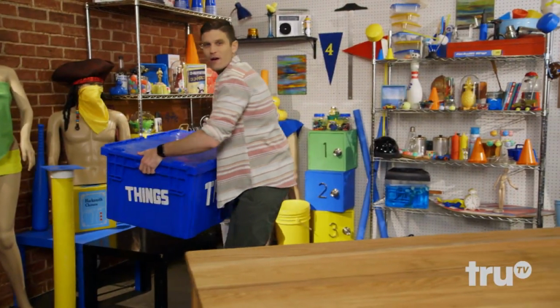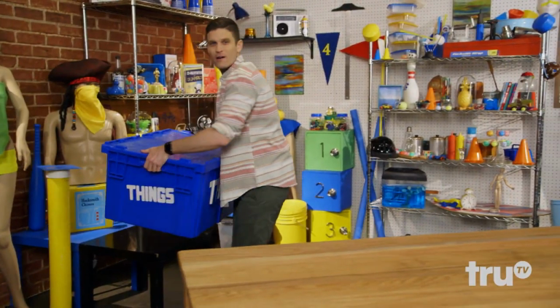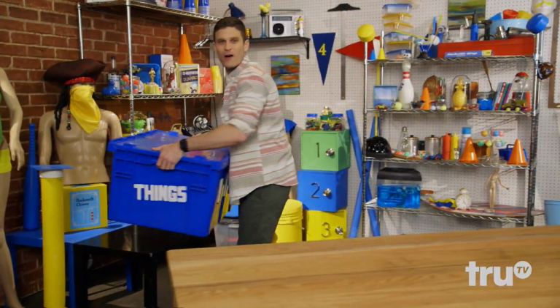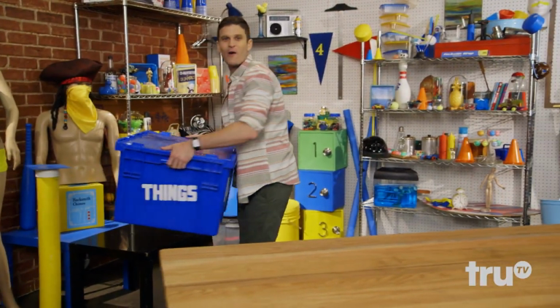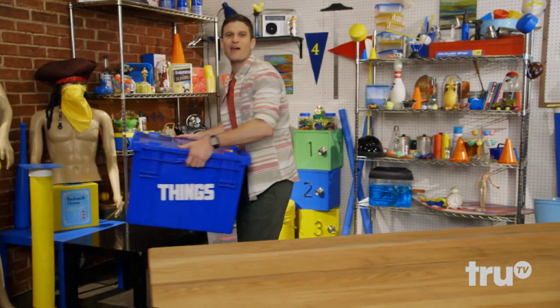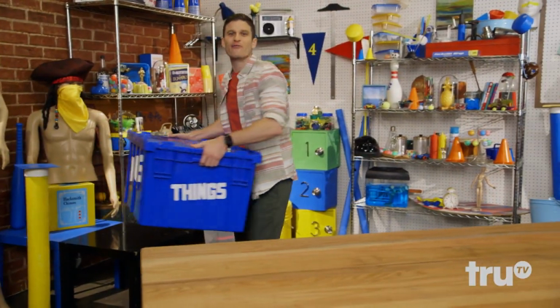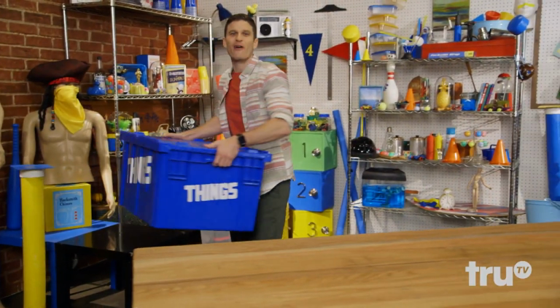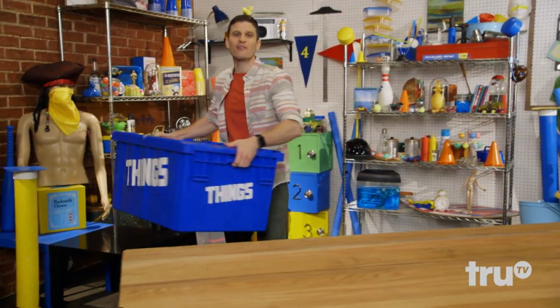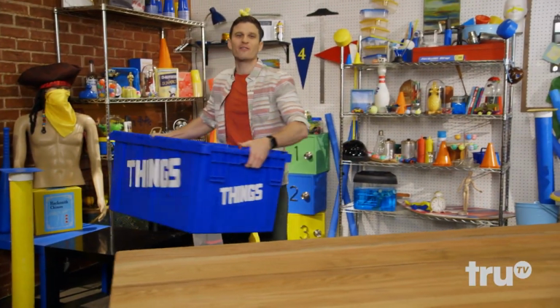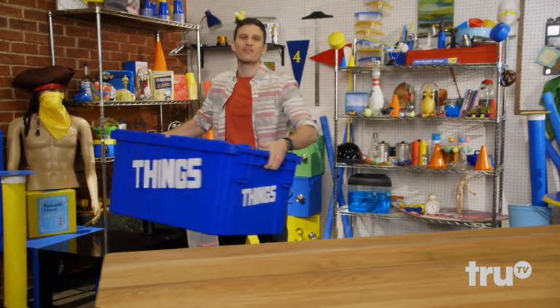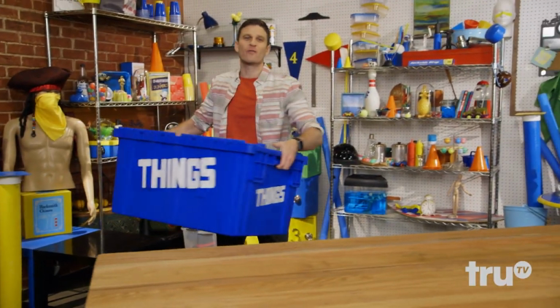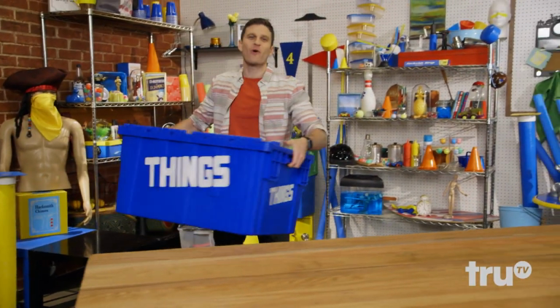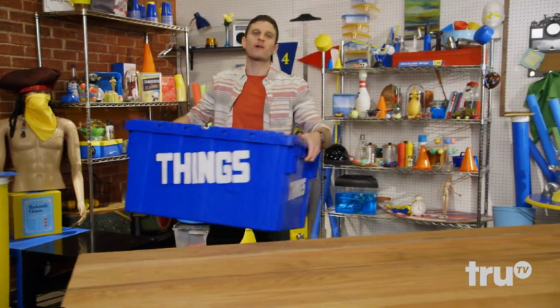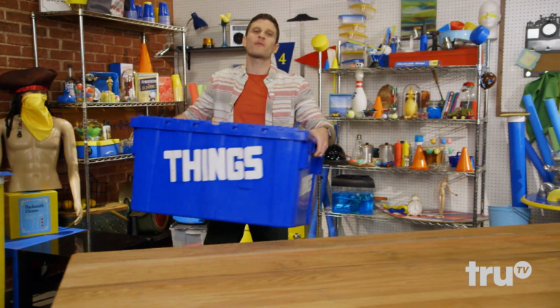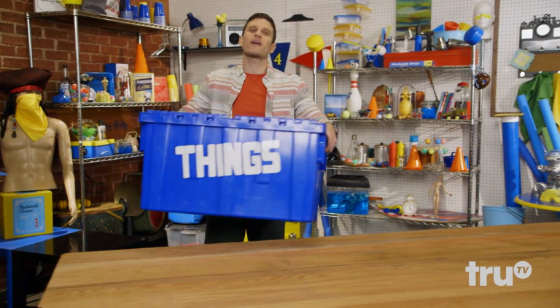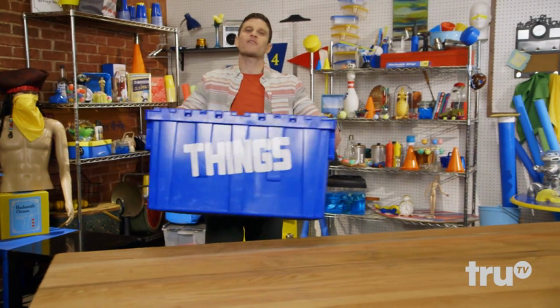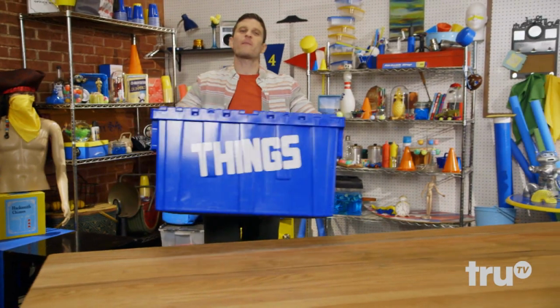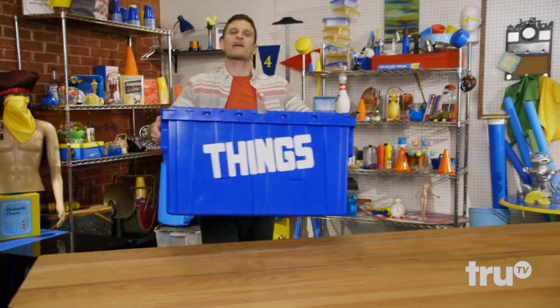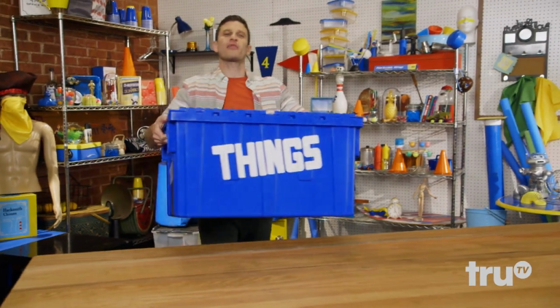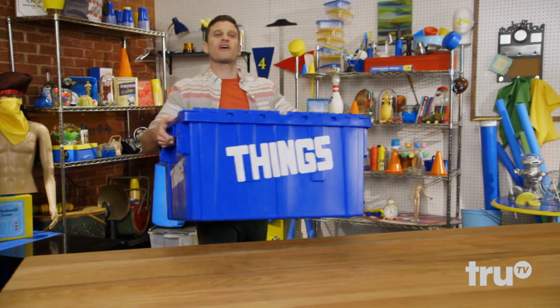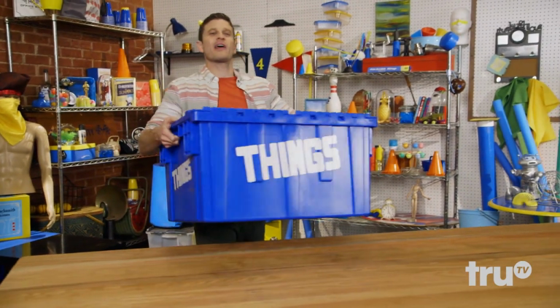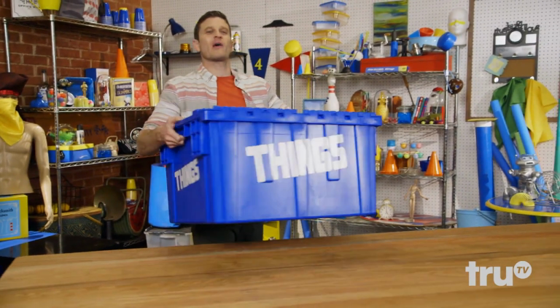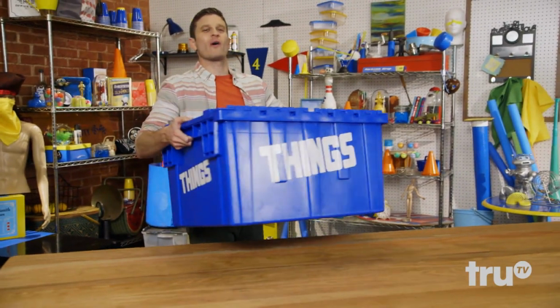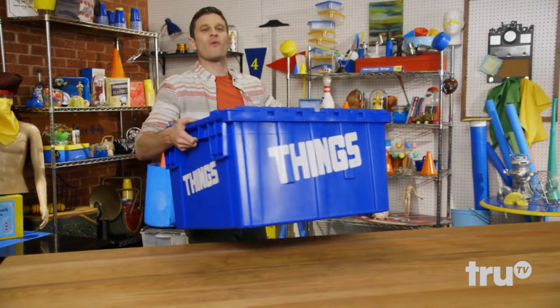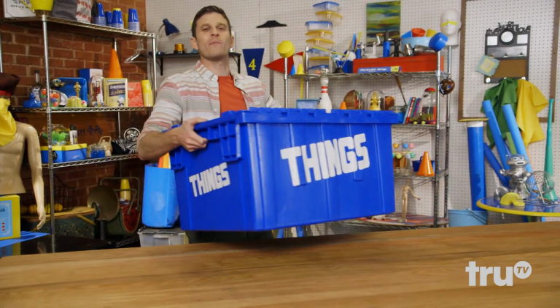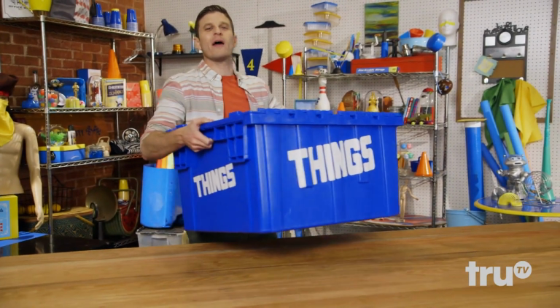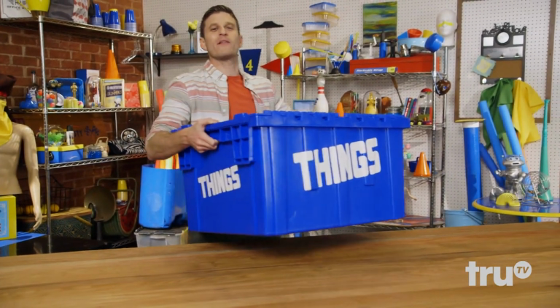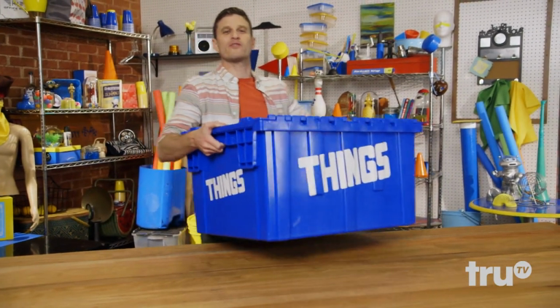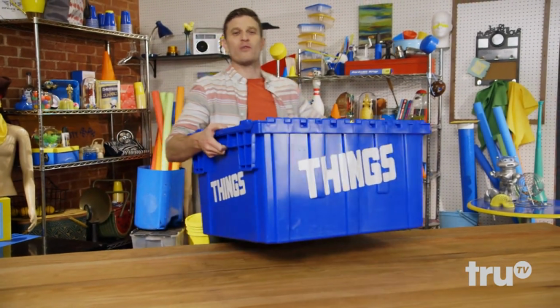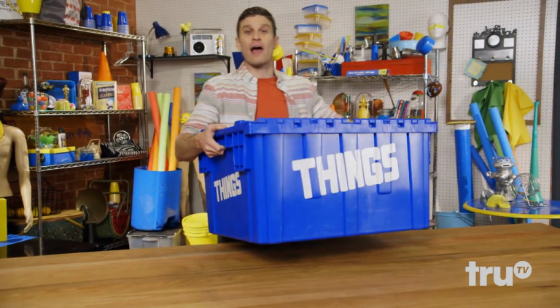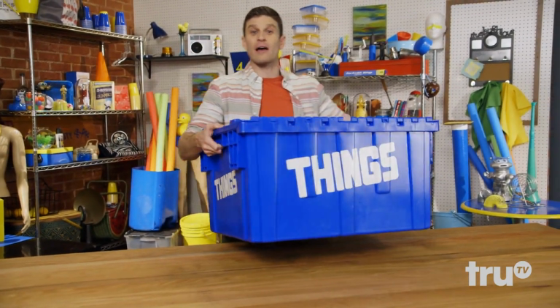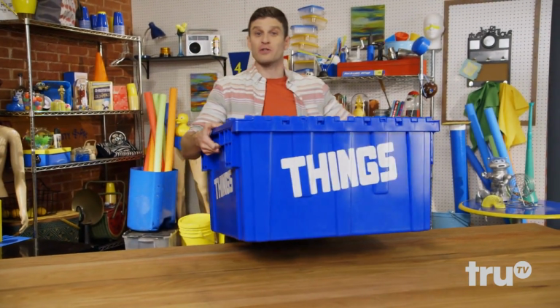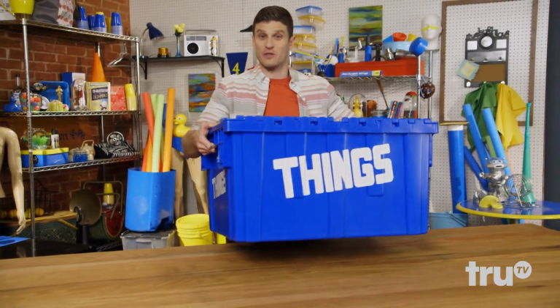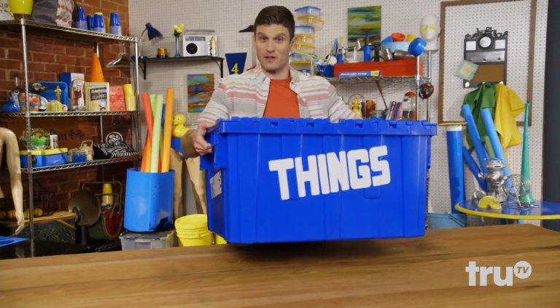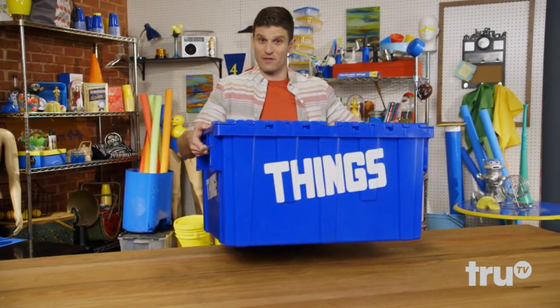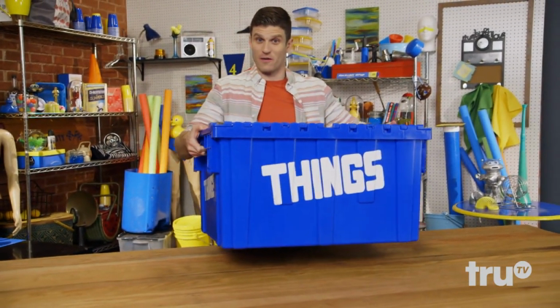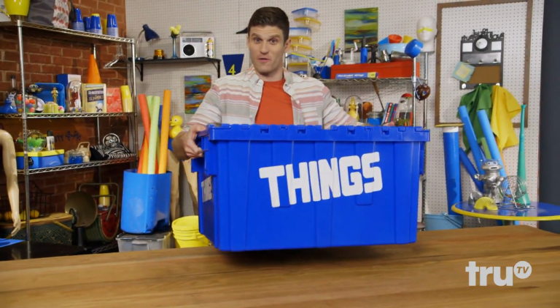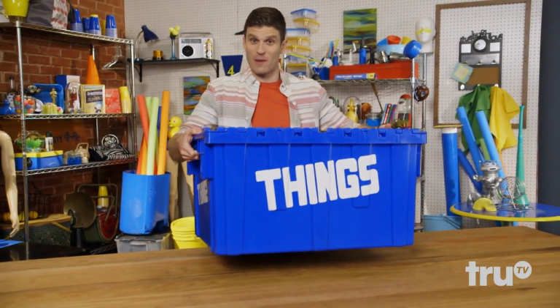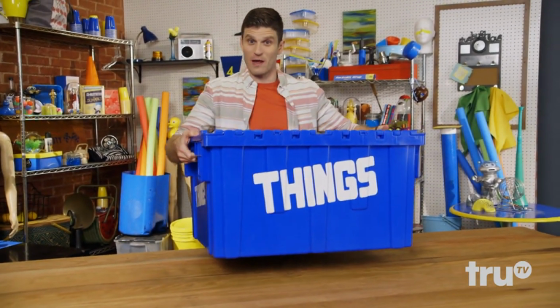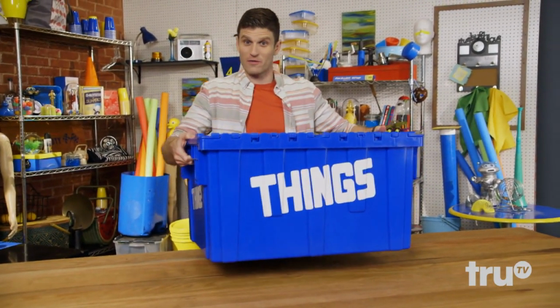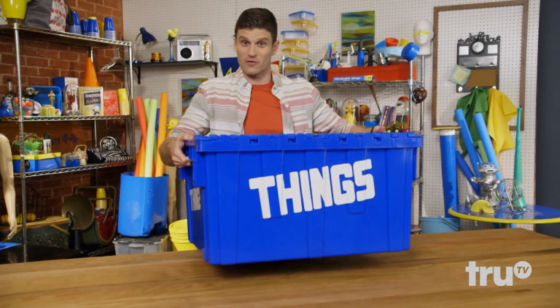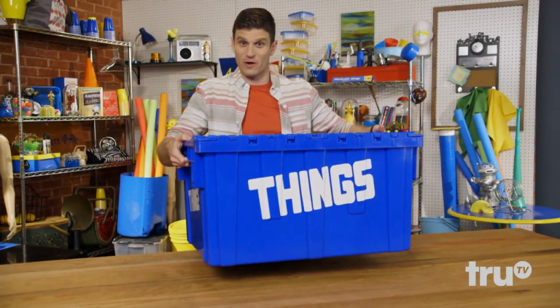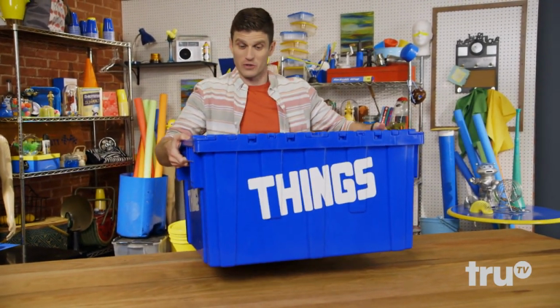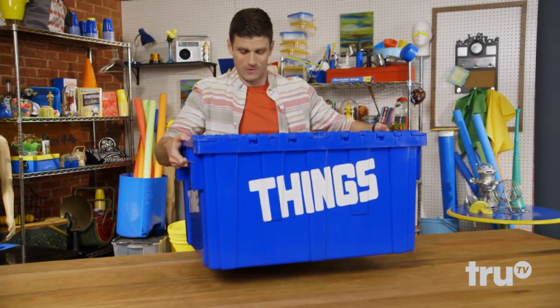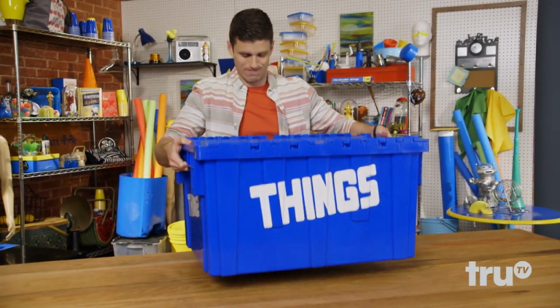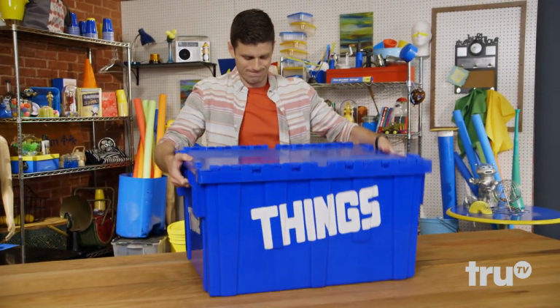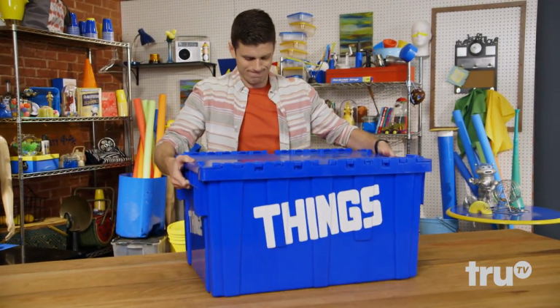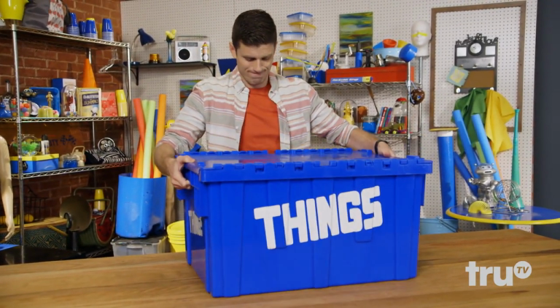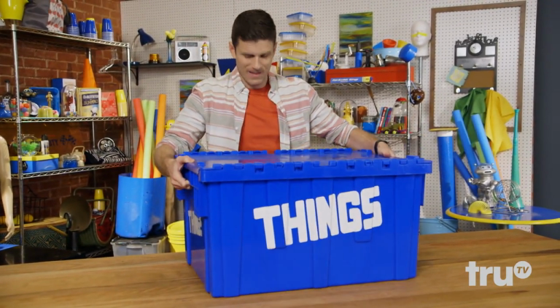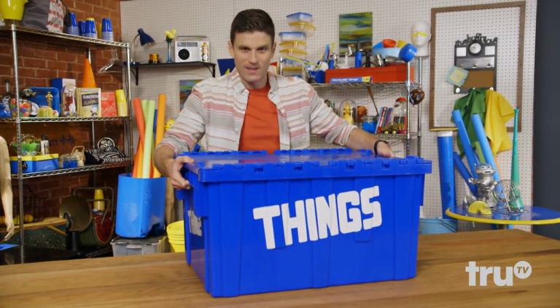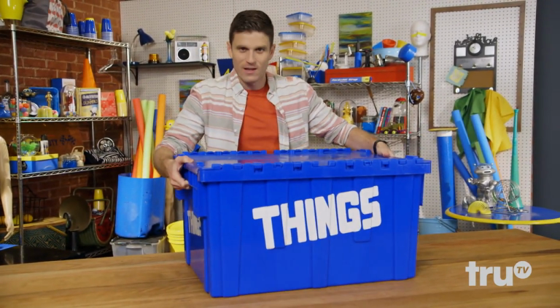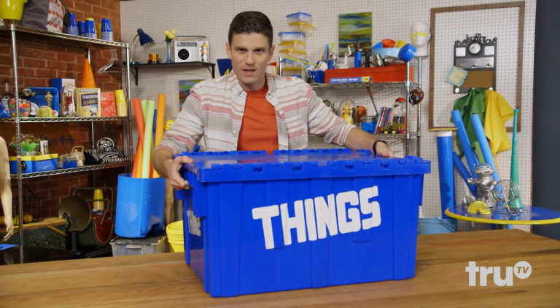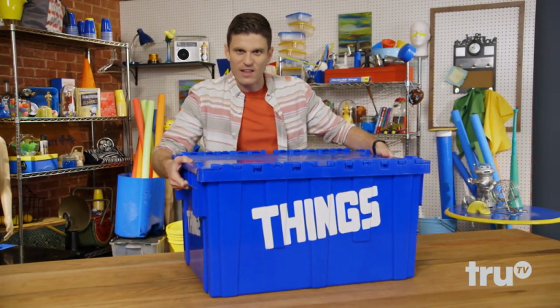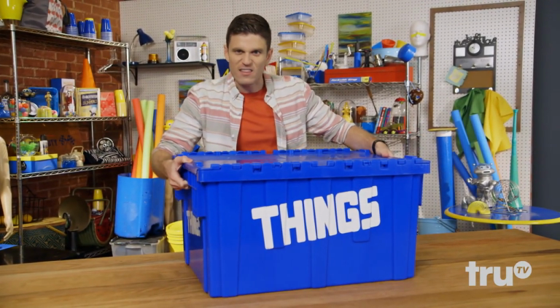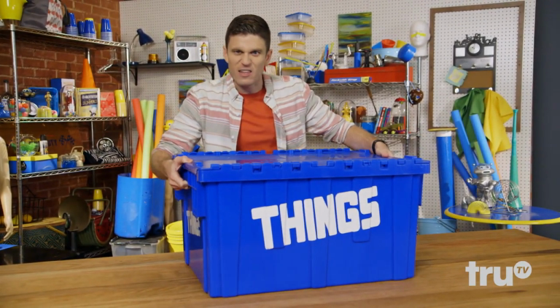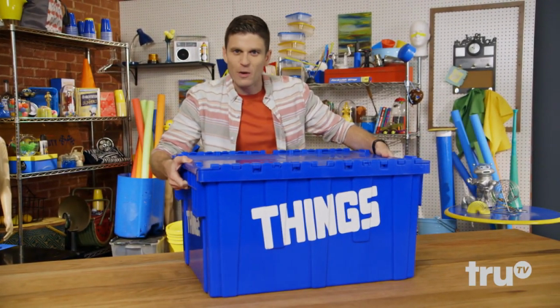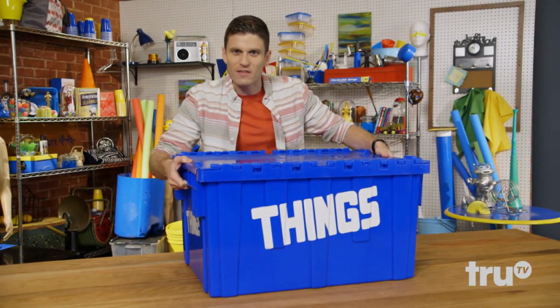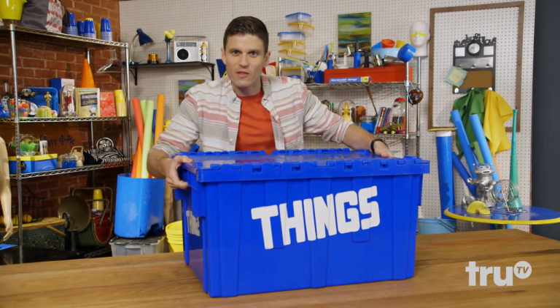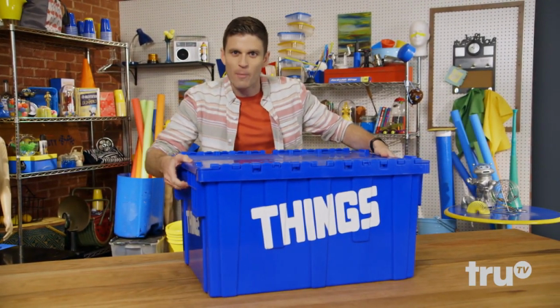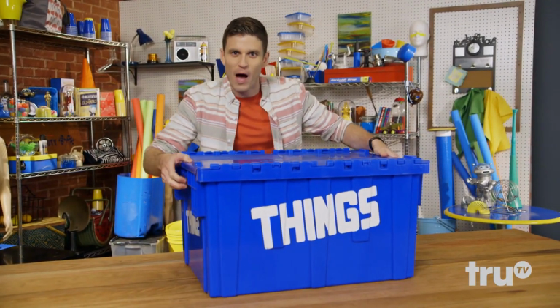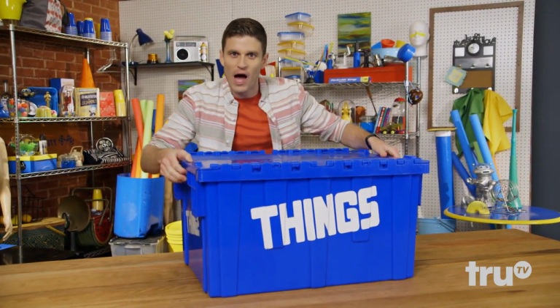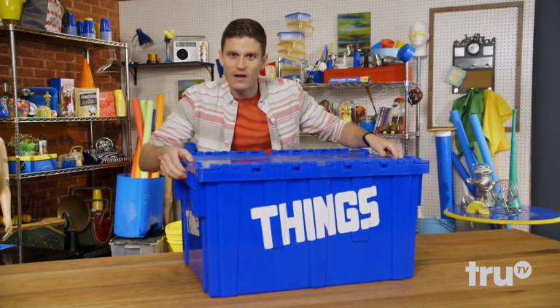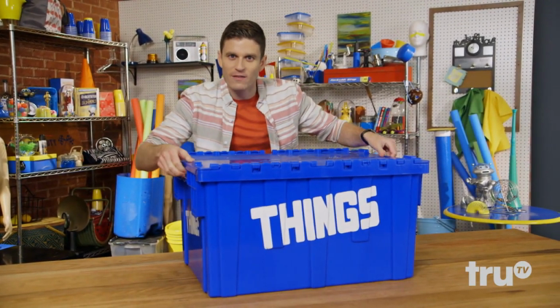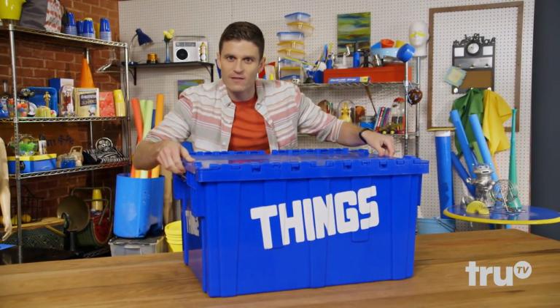Hey friends! Welcome to Let's Make a Thing, where one man's trash is another man's treasure. Let's see what's in the box.